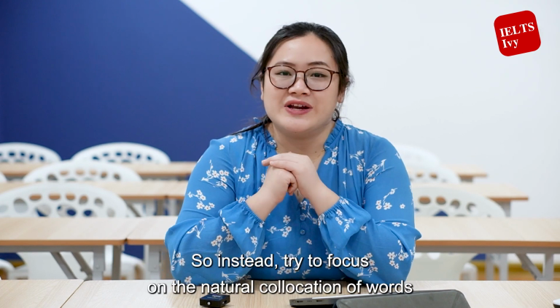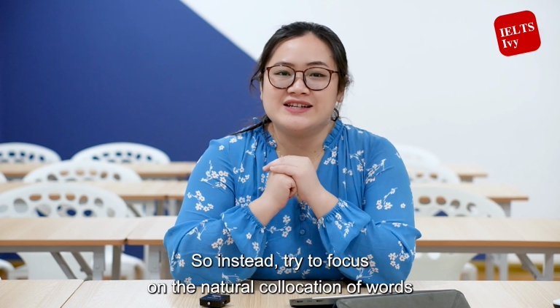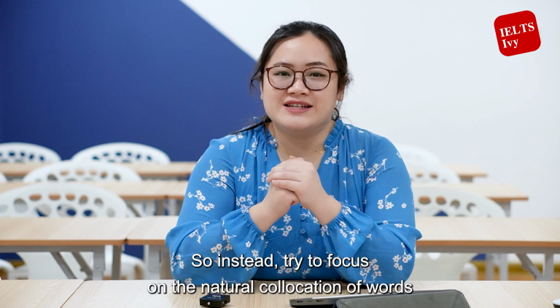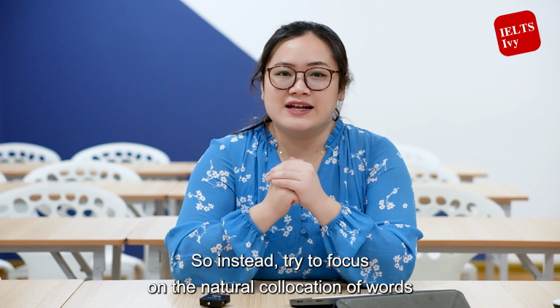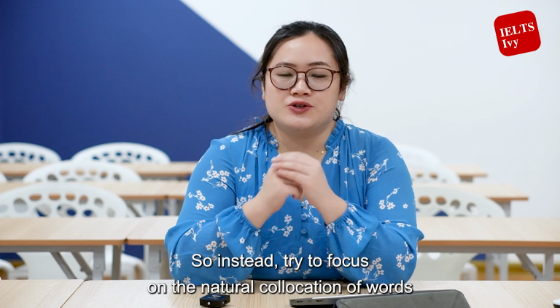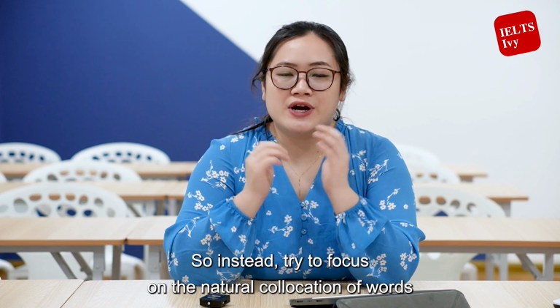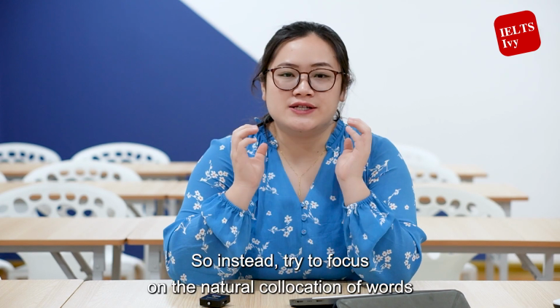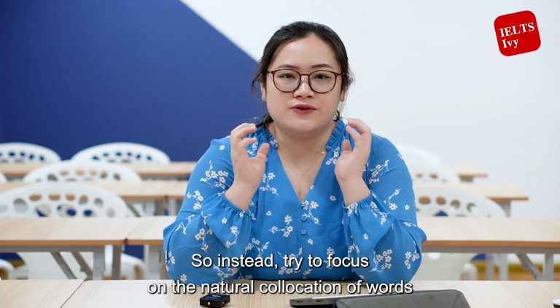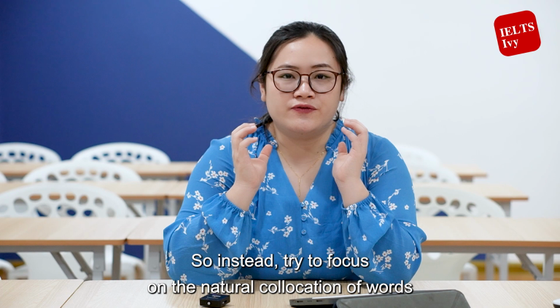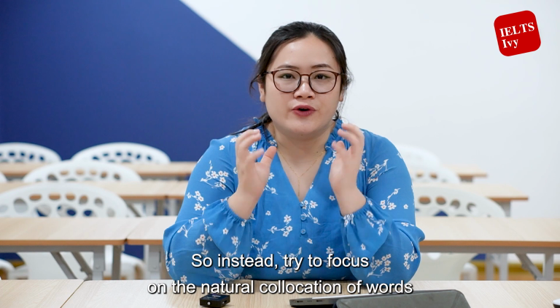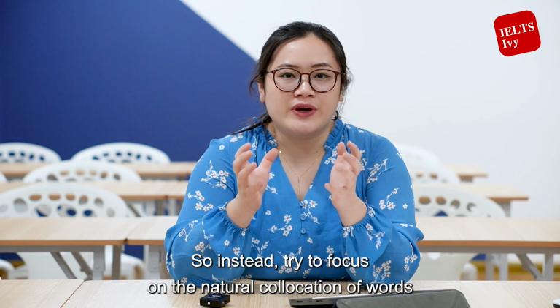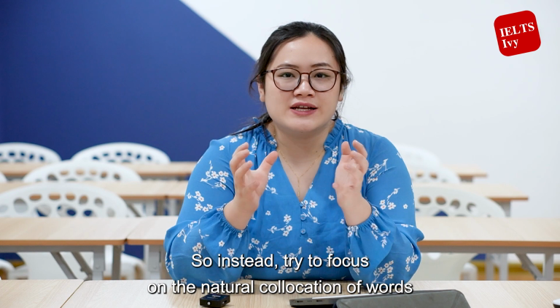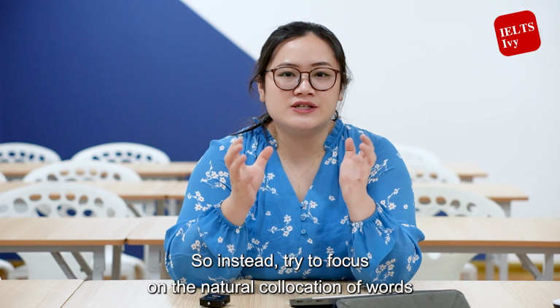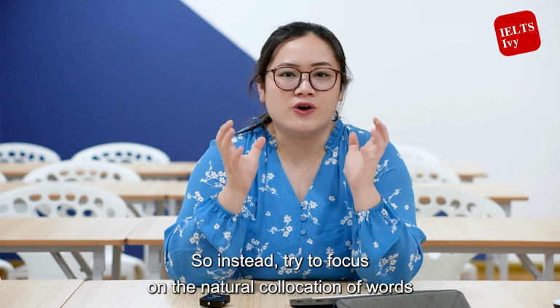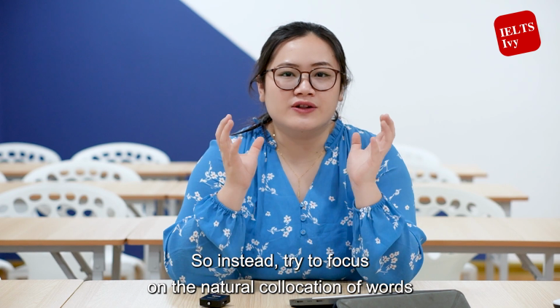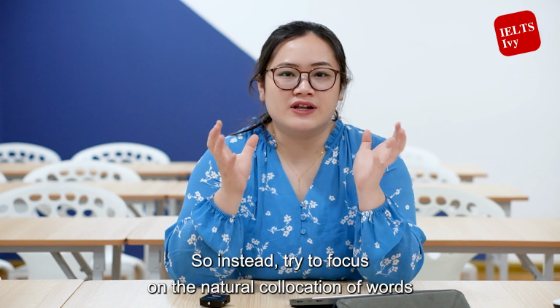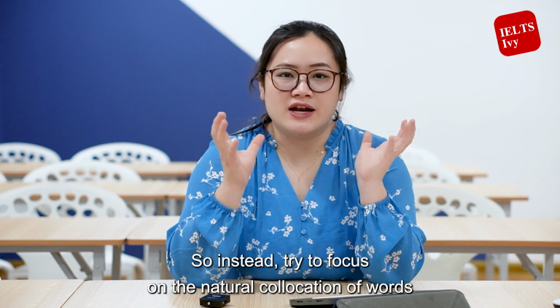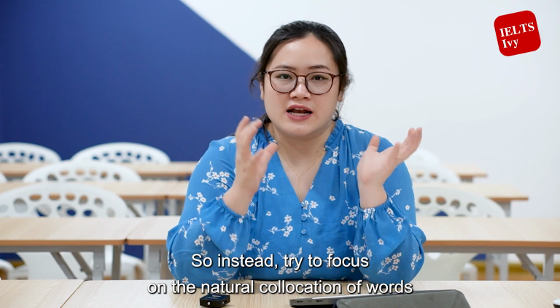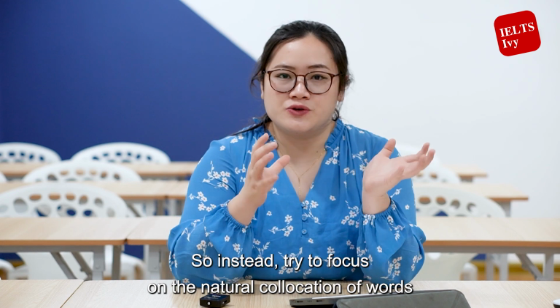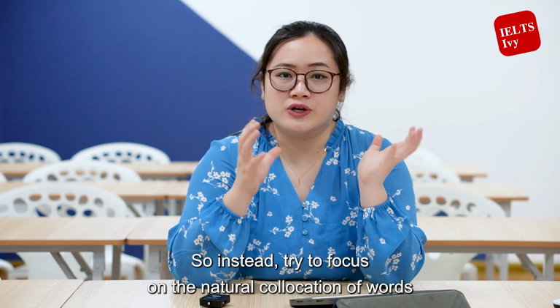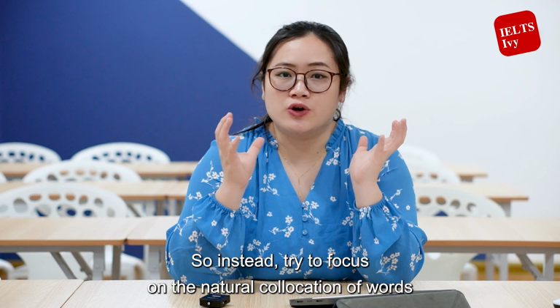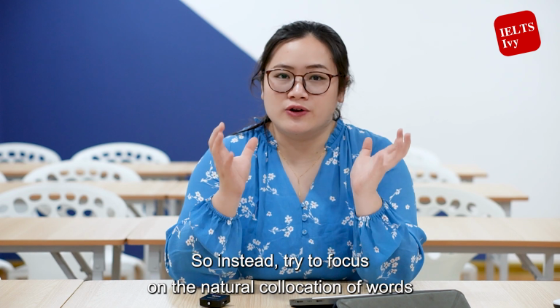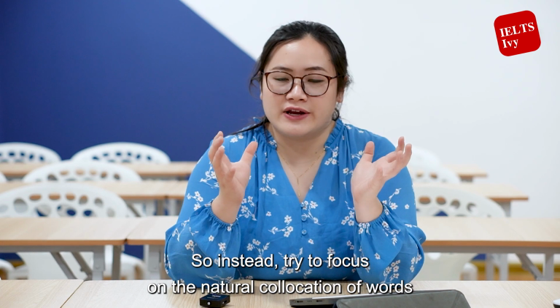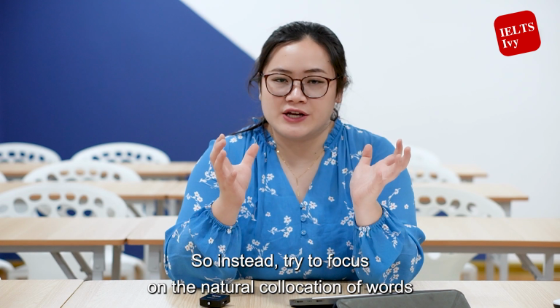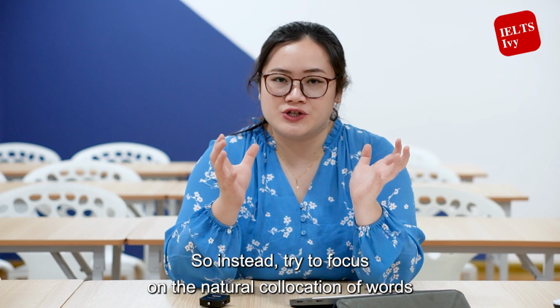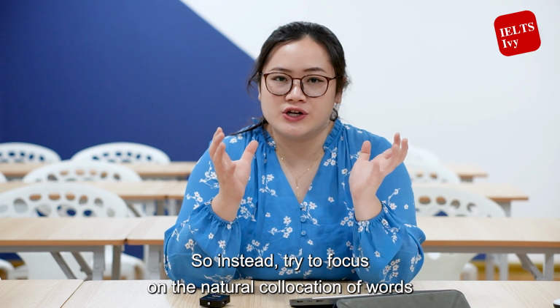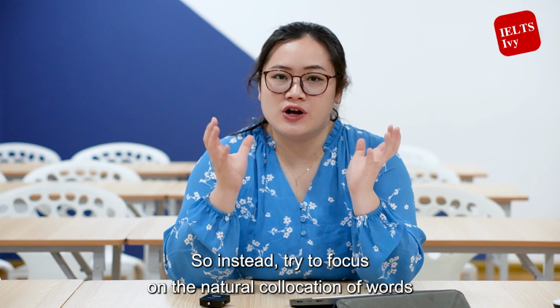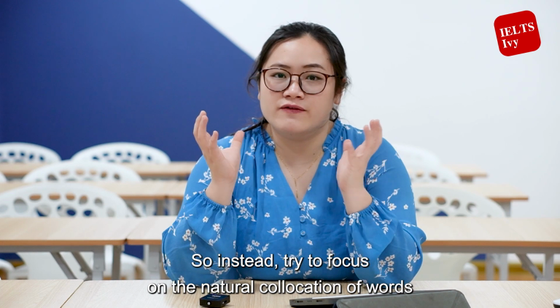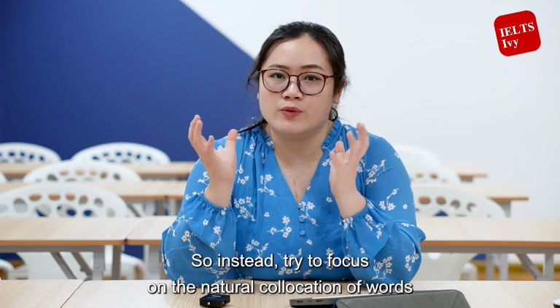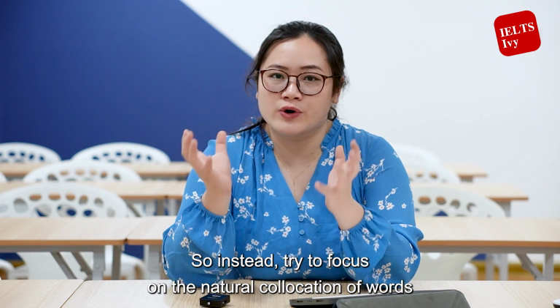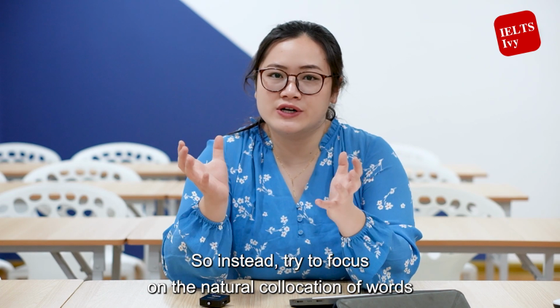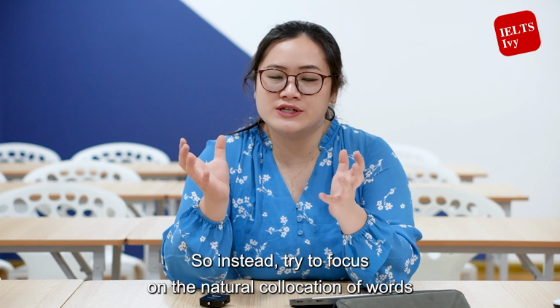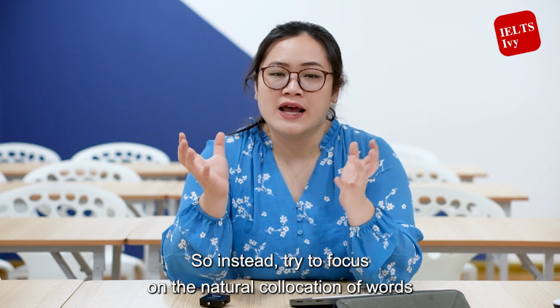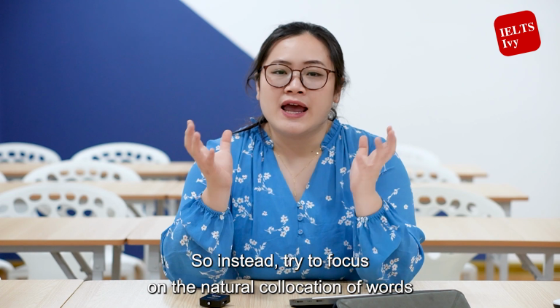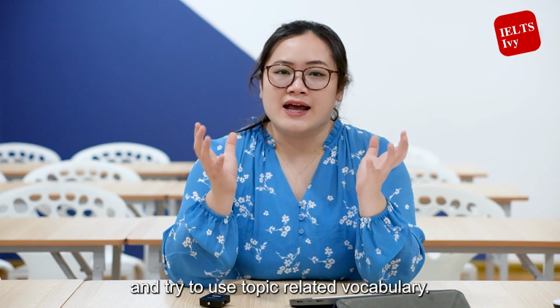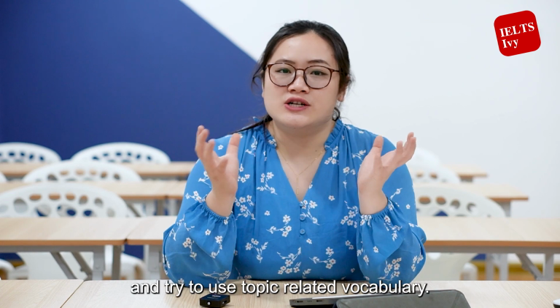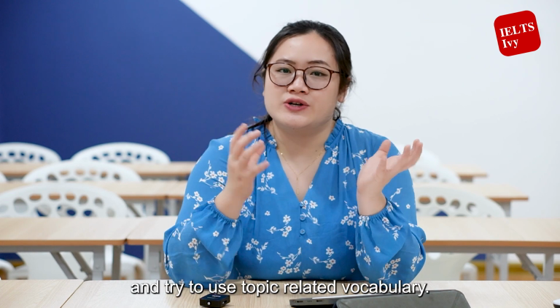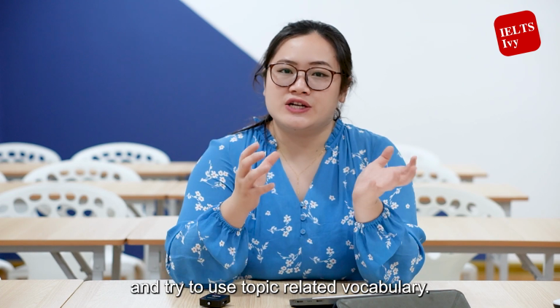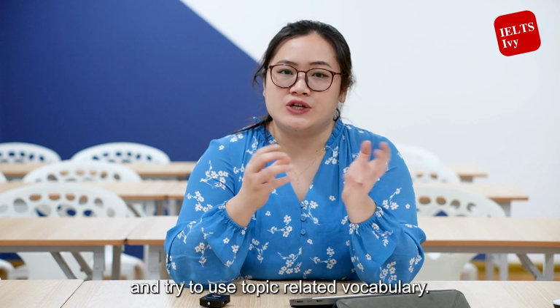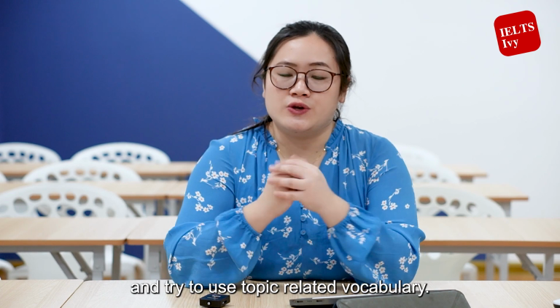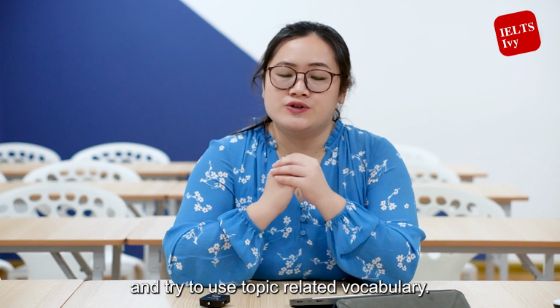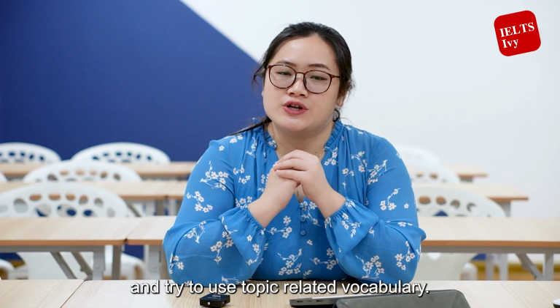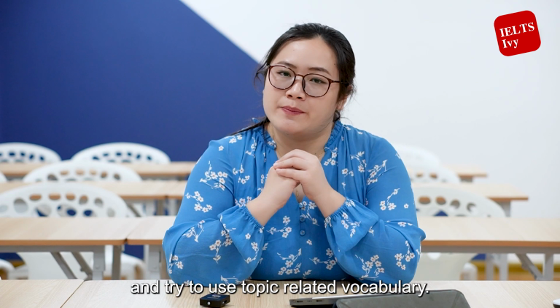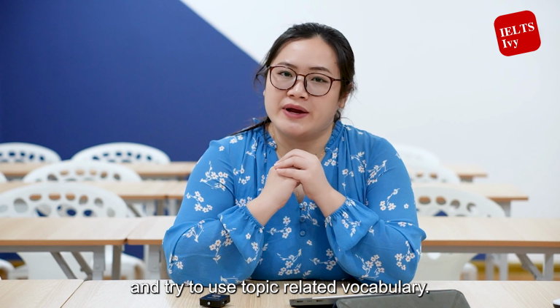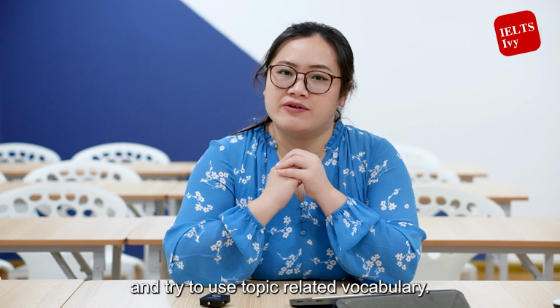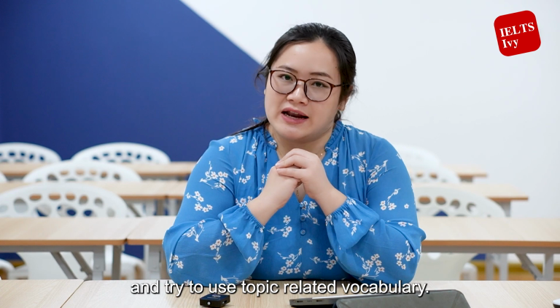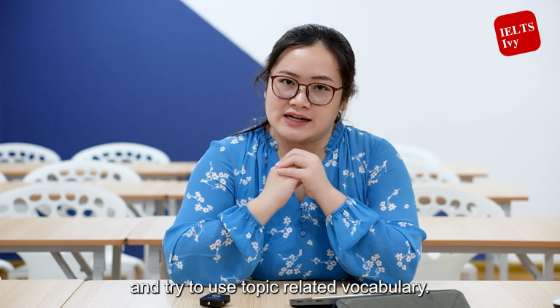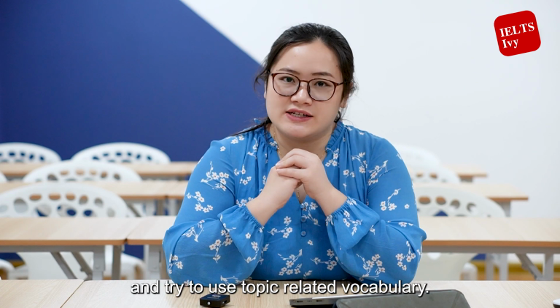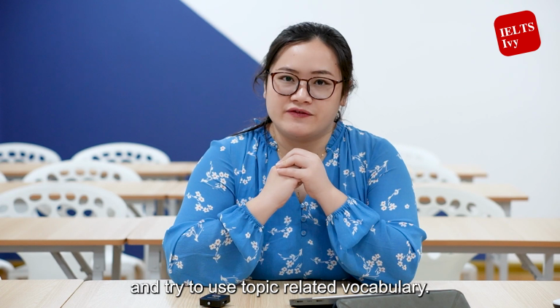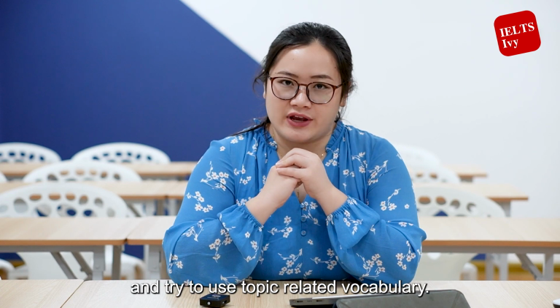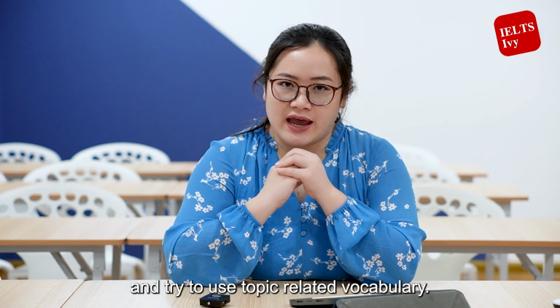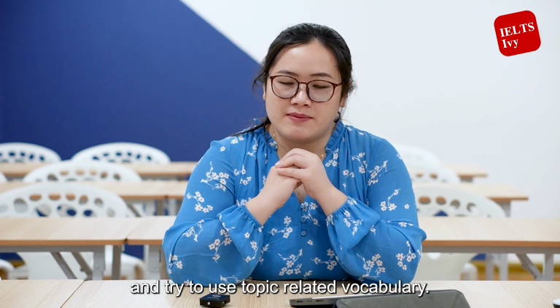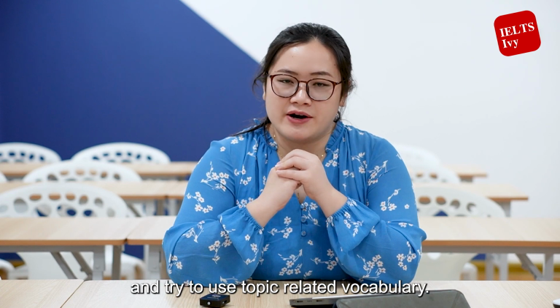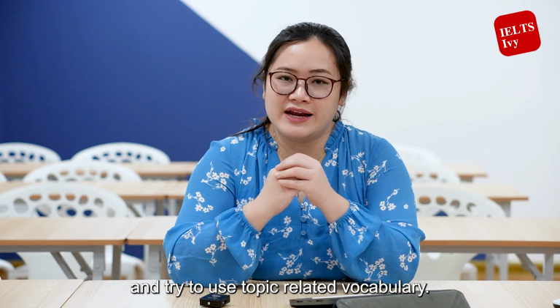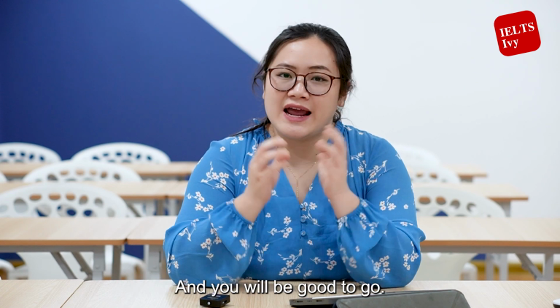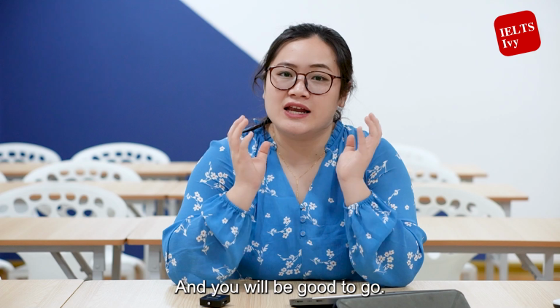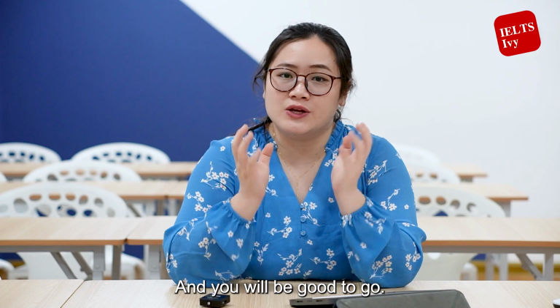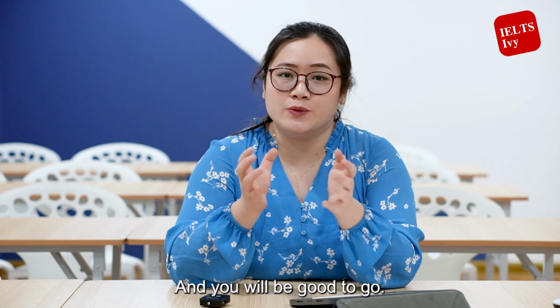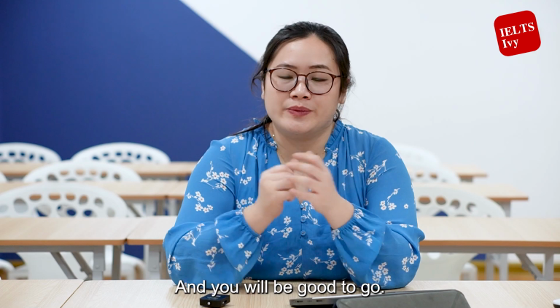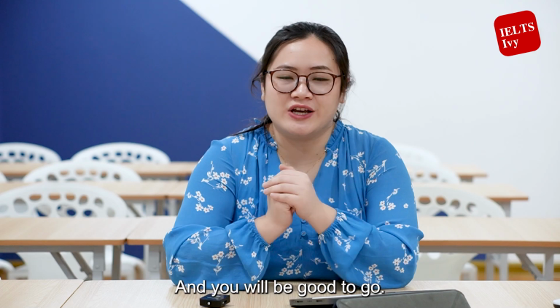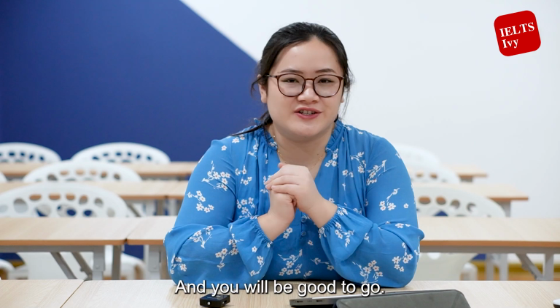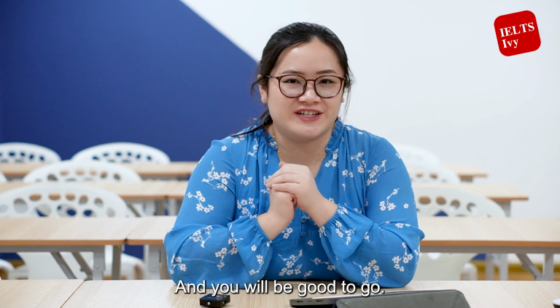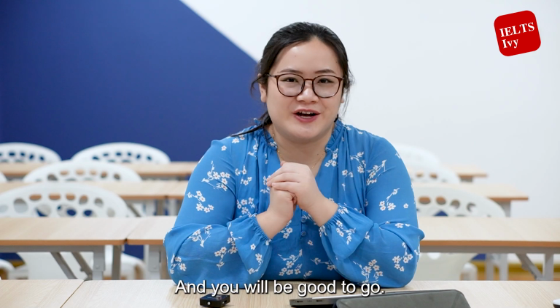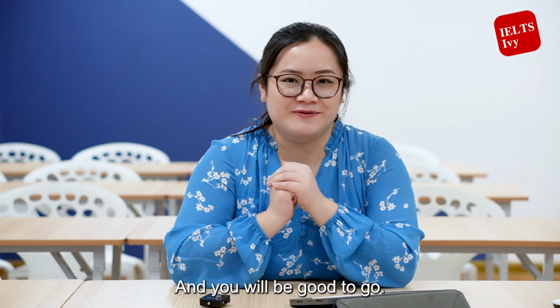Instead, try to focus on the natural collocation of words and try to use topic-related vocabulary, and you will be good to go.